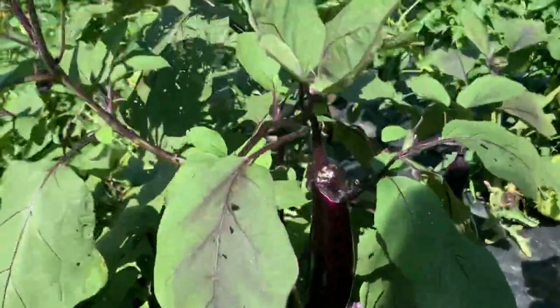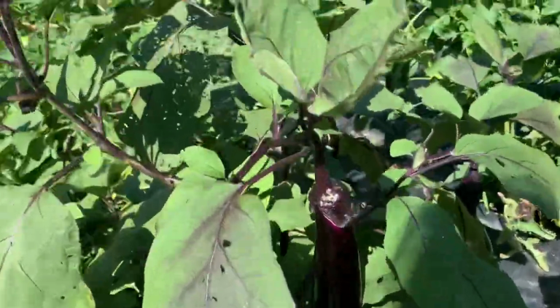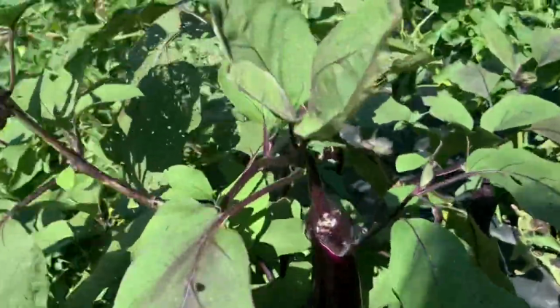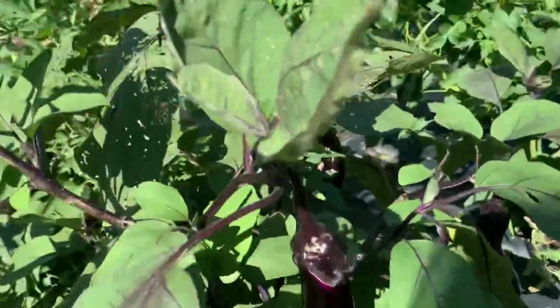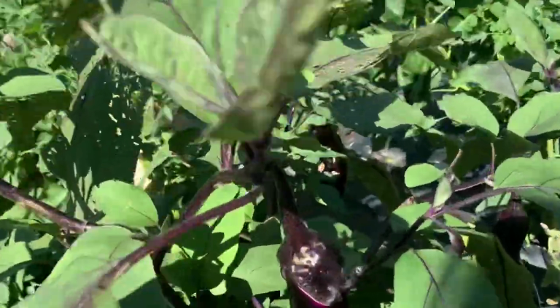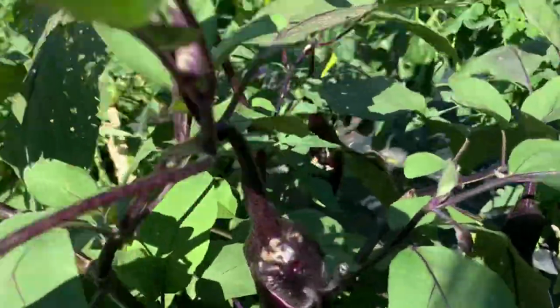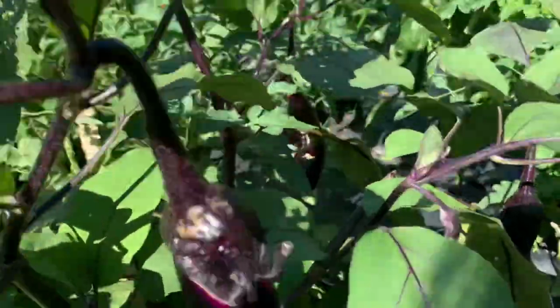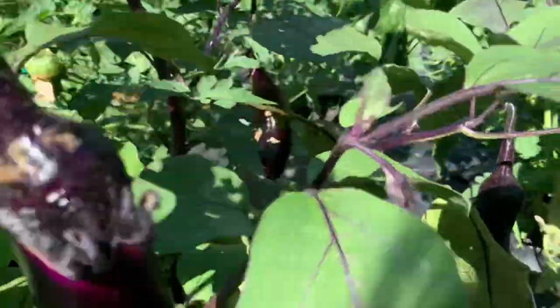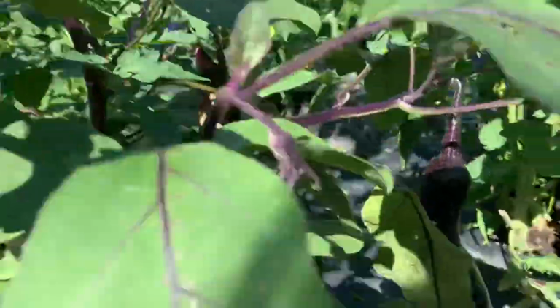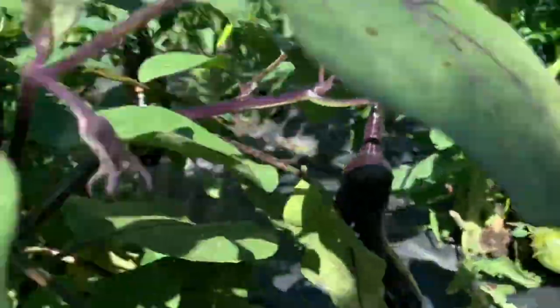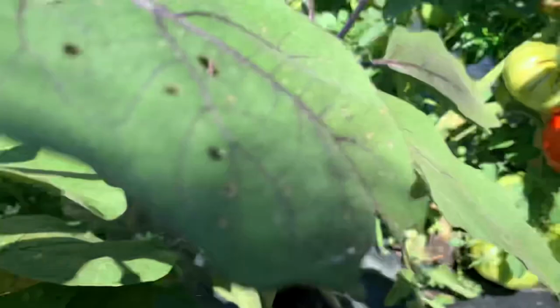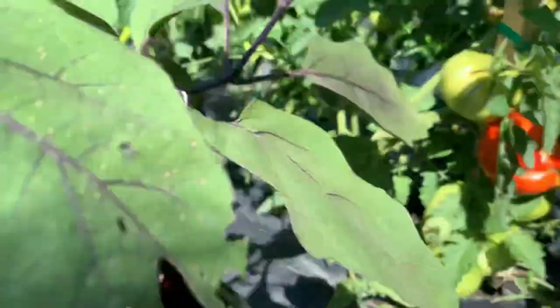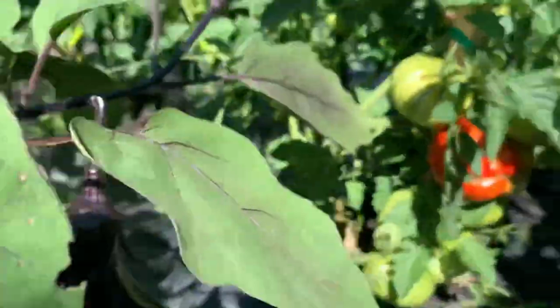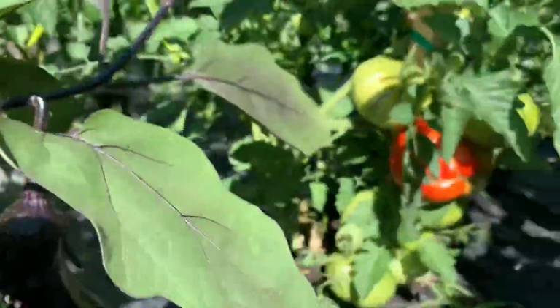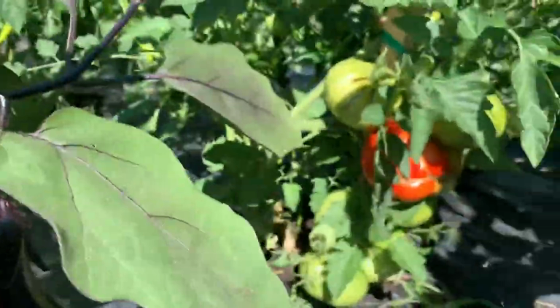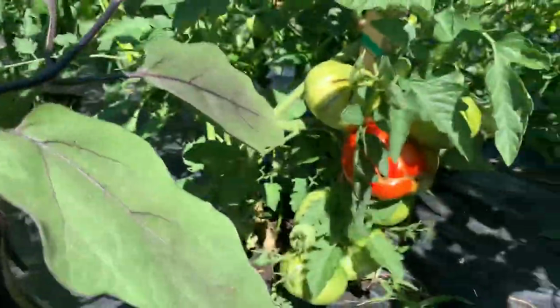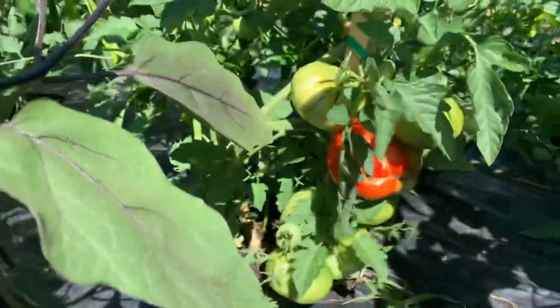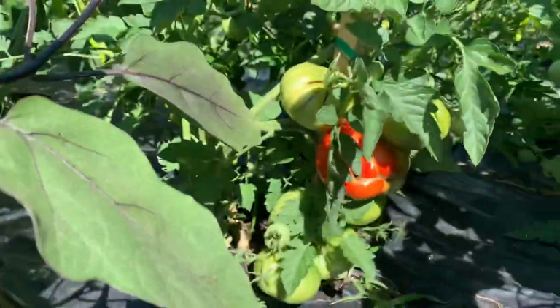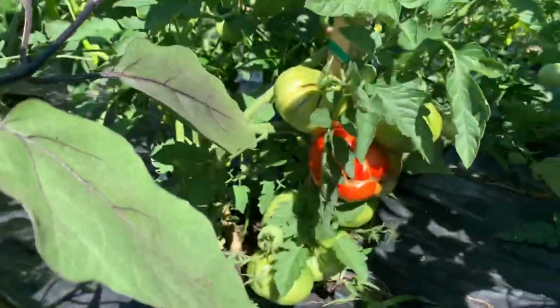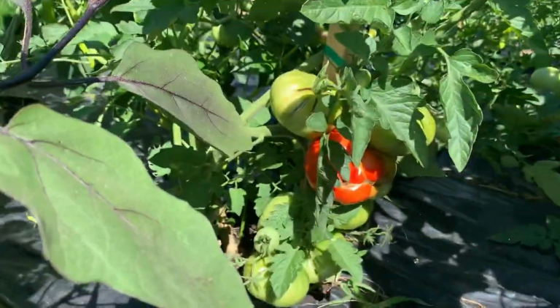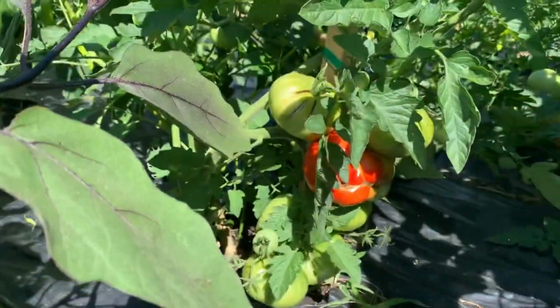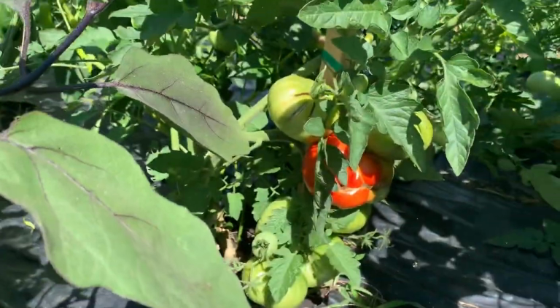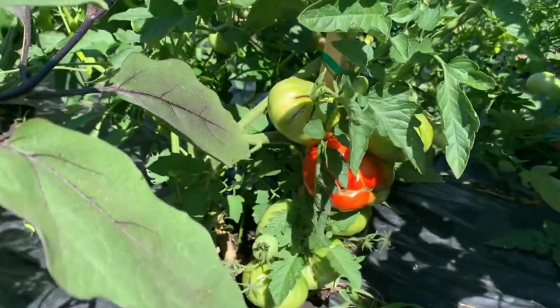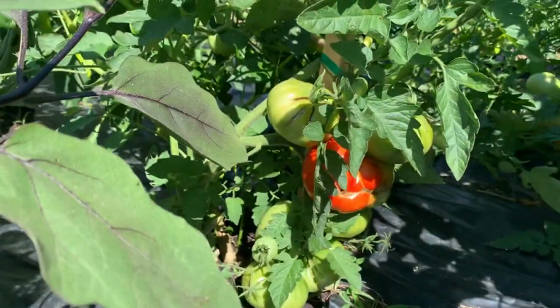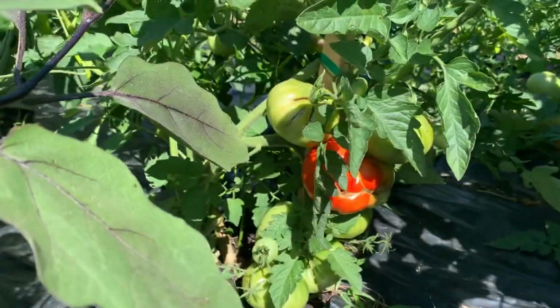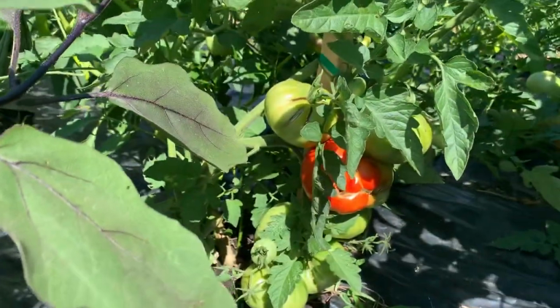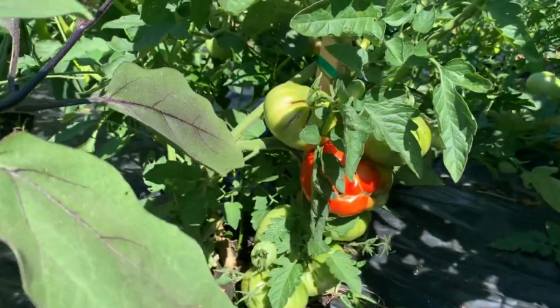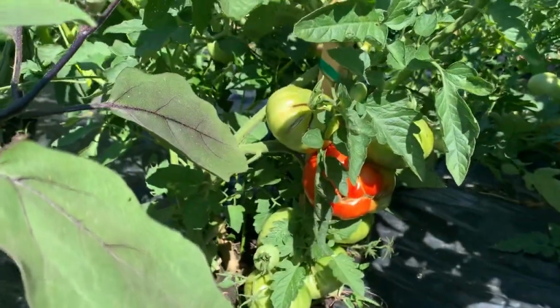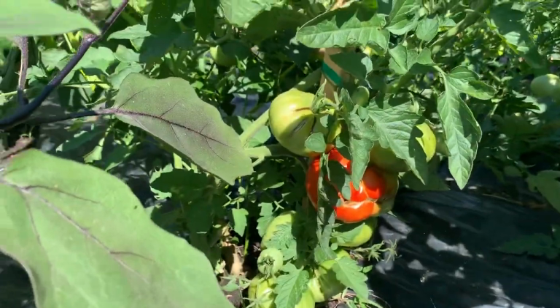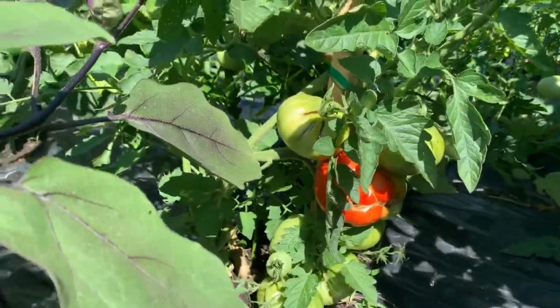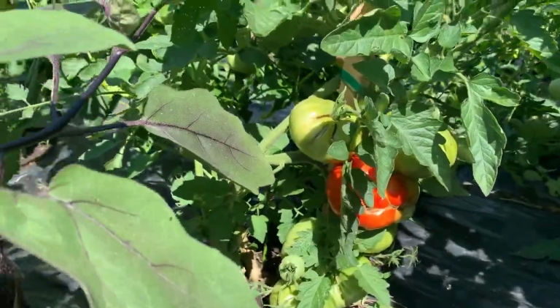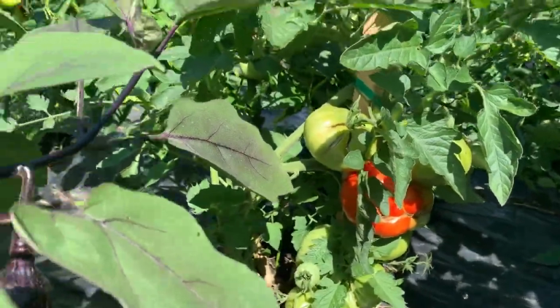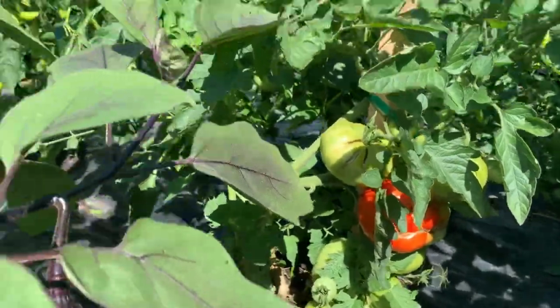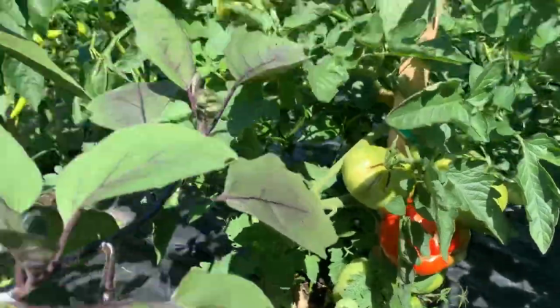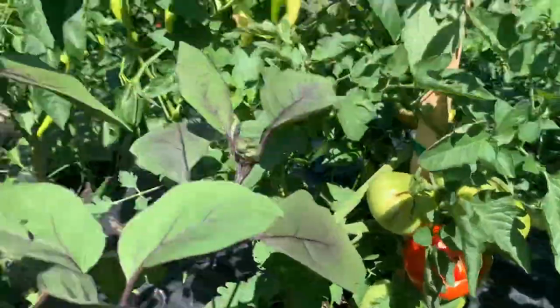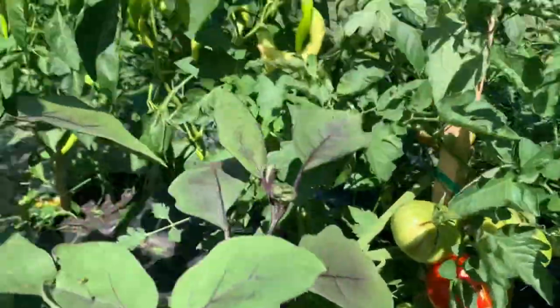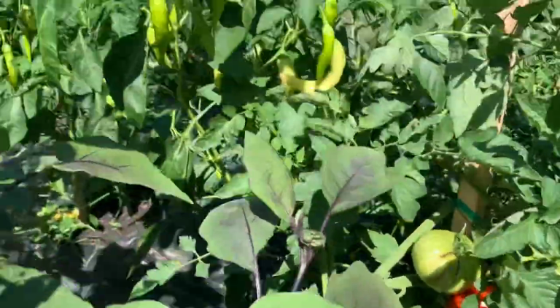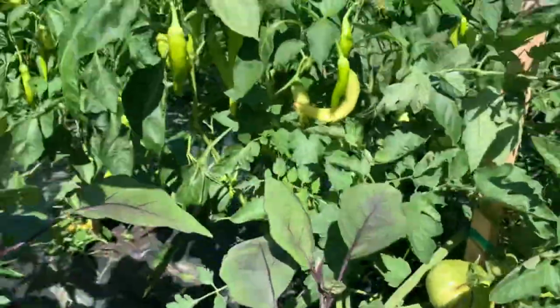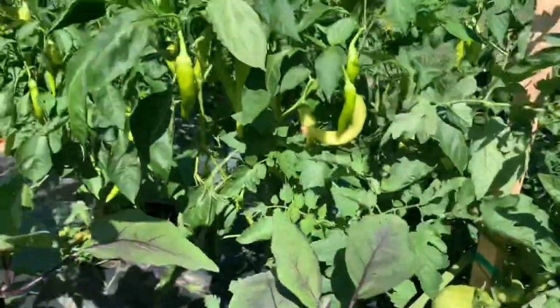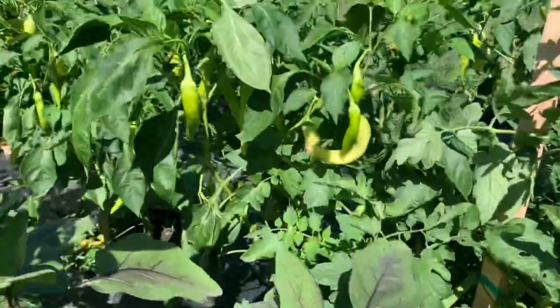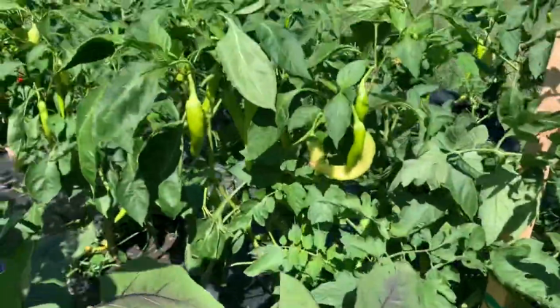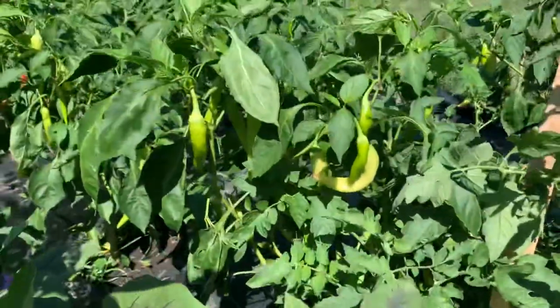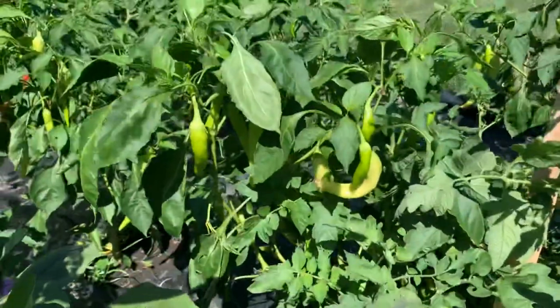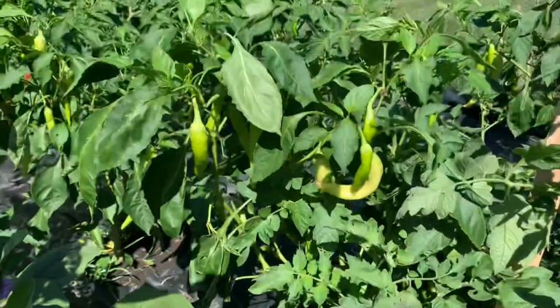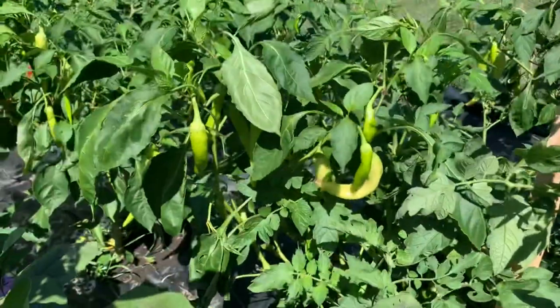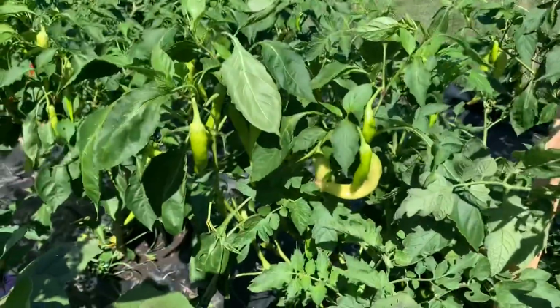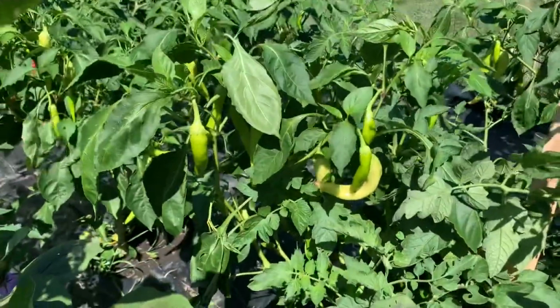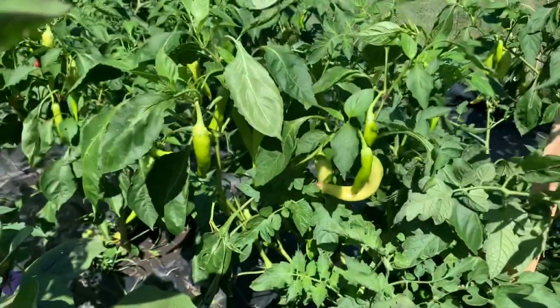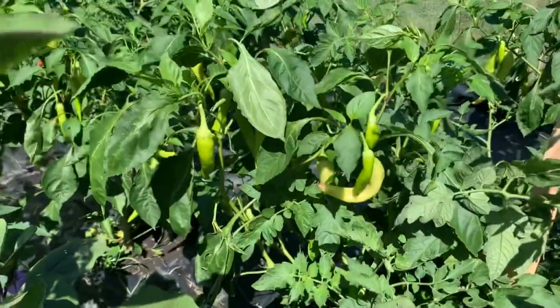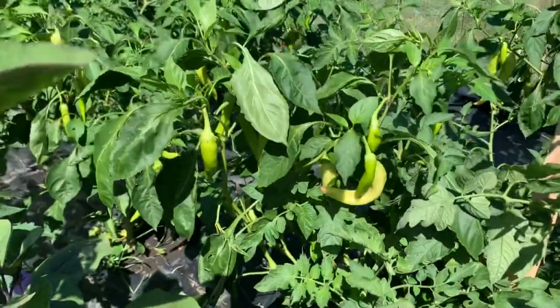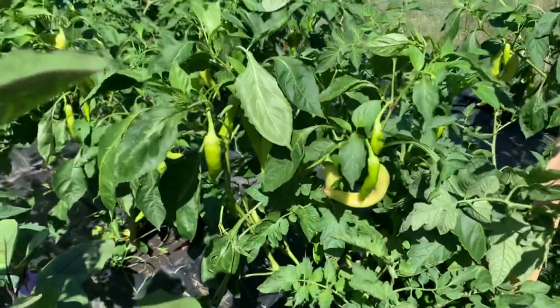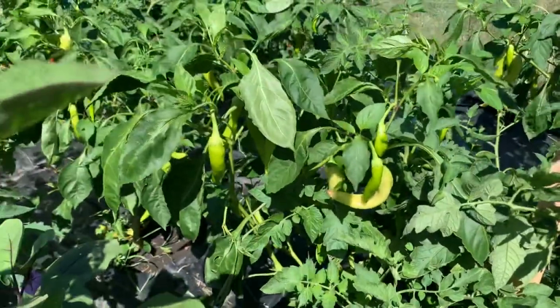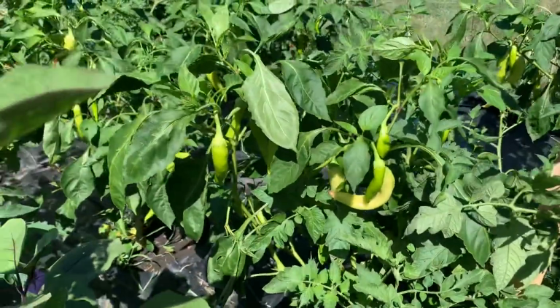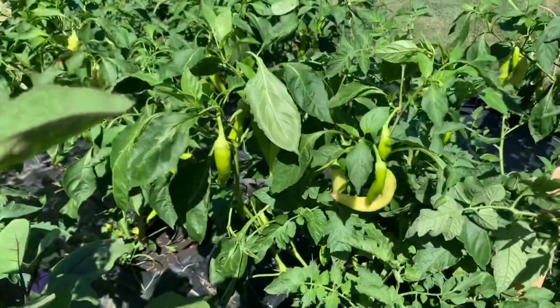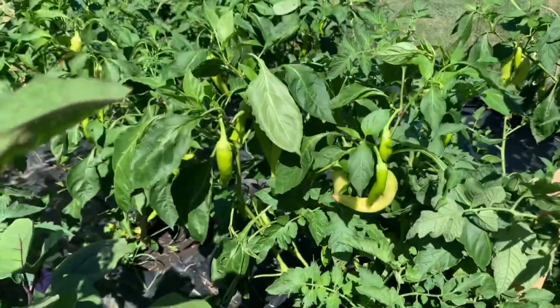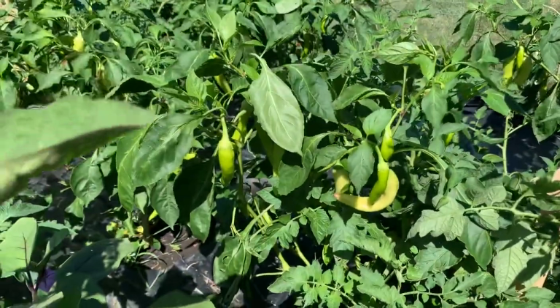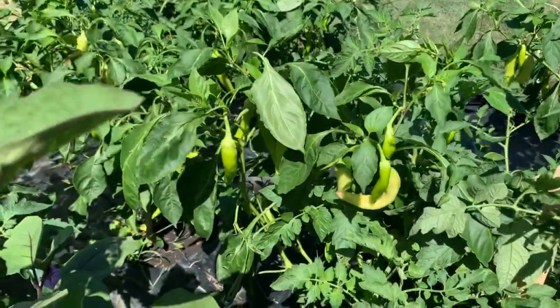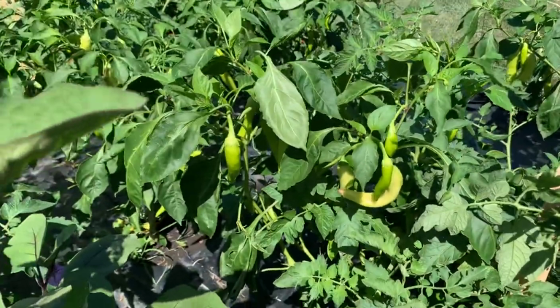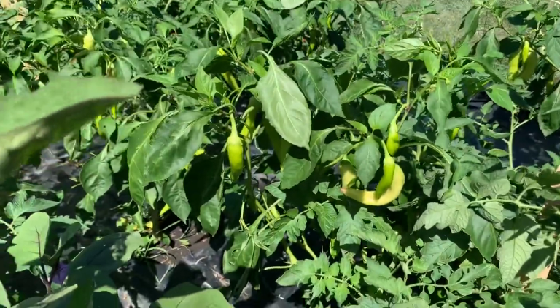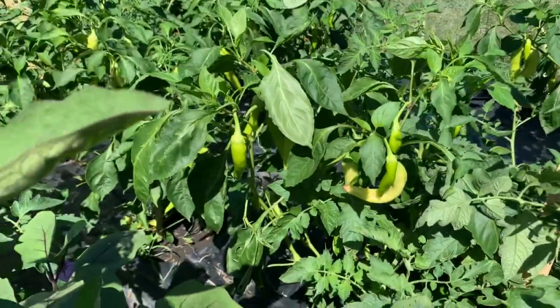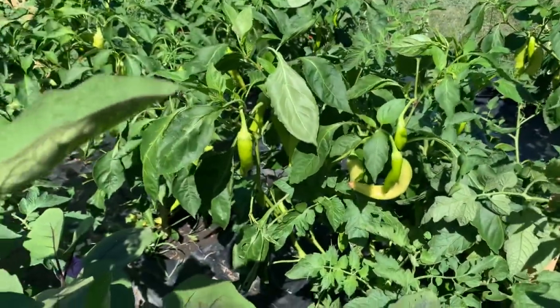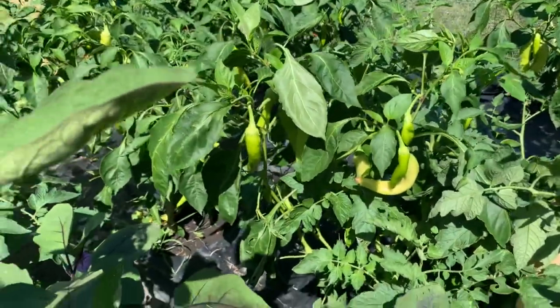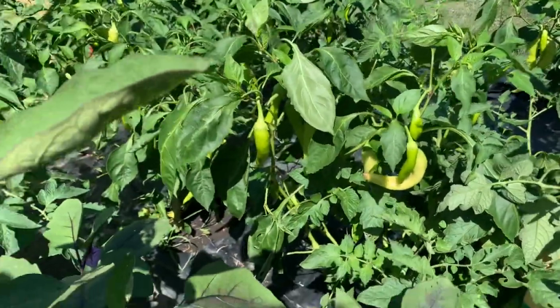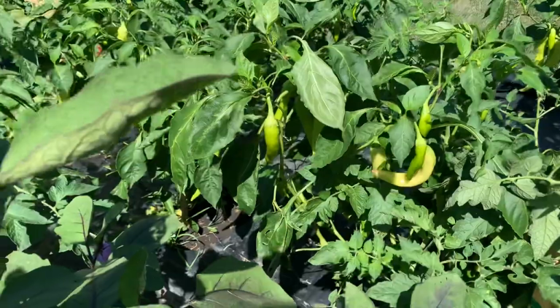And there's some tomatoes. Banana, chili peppers.